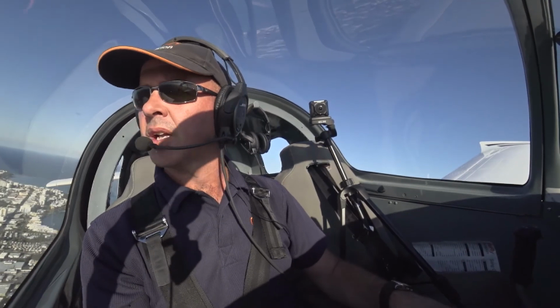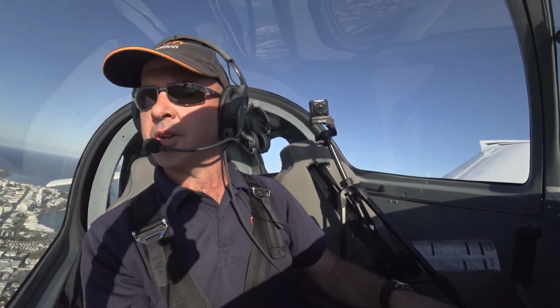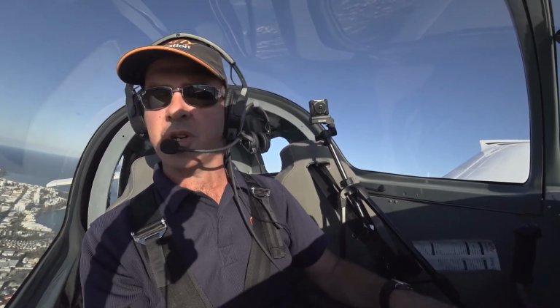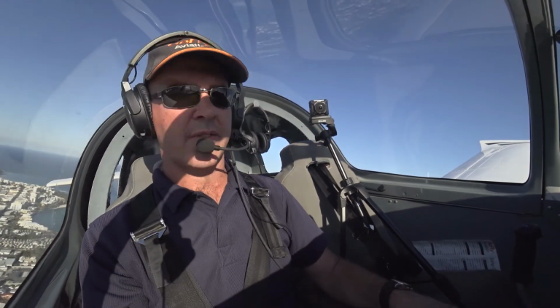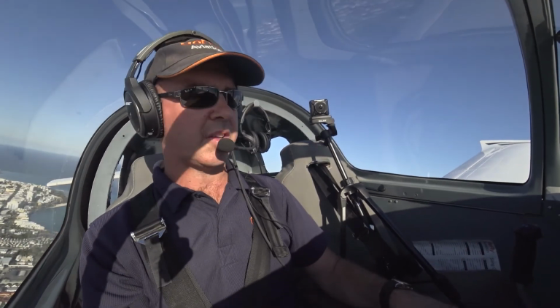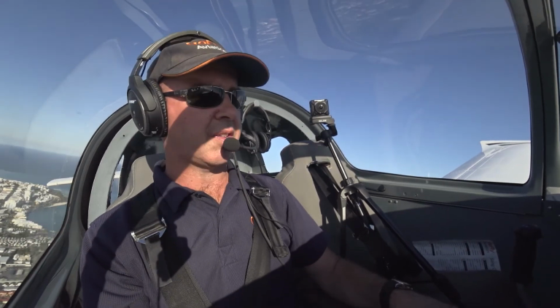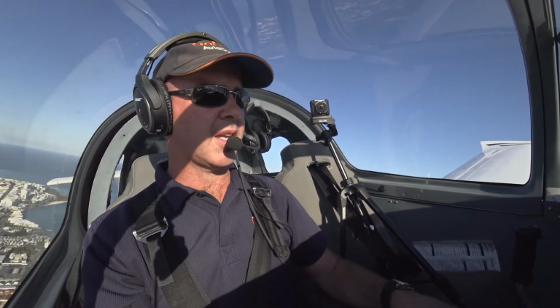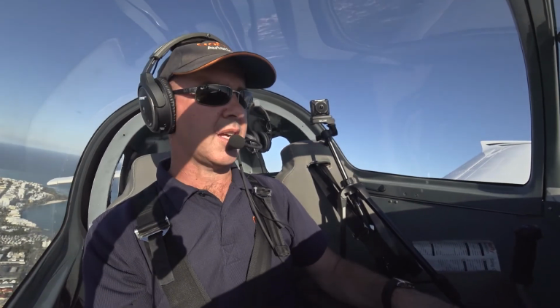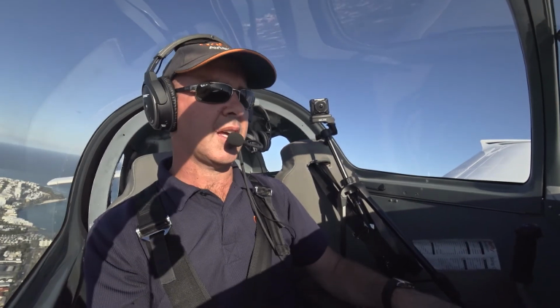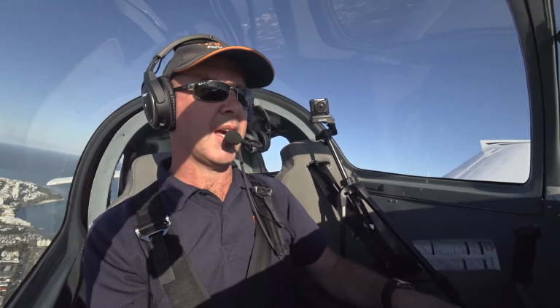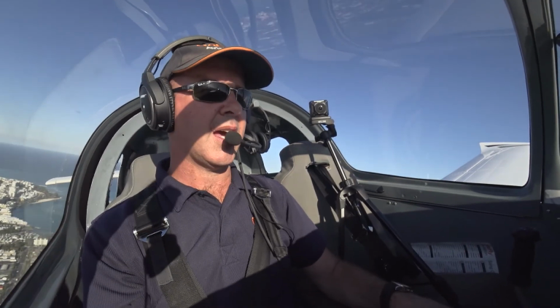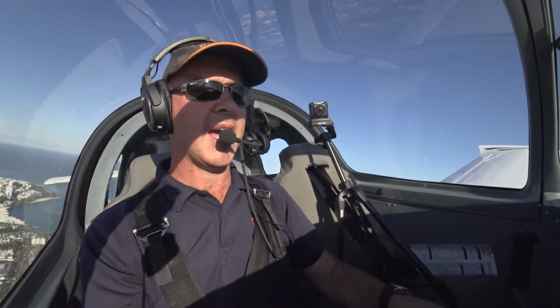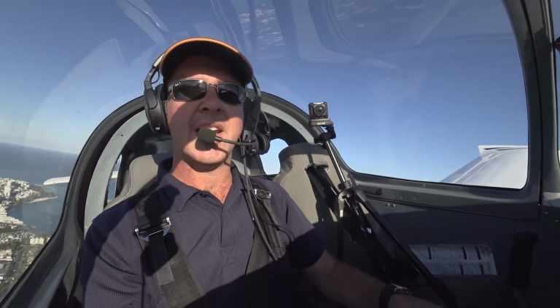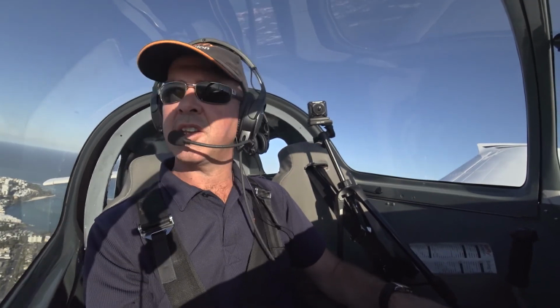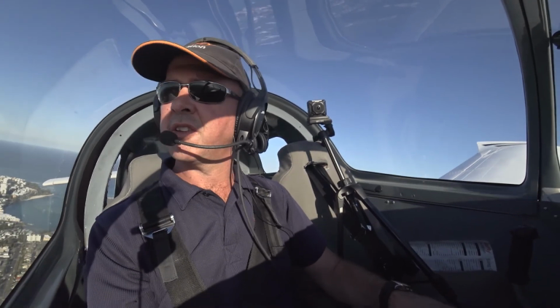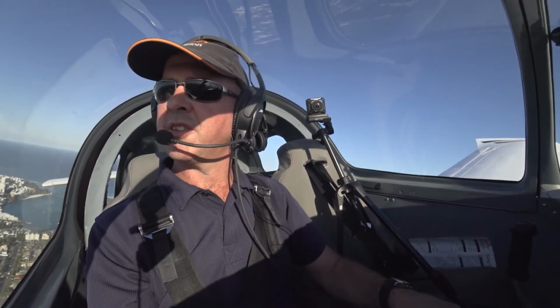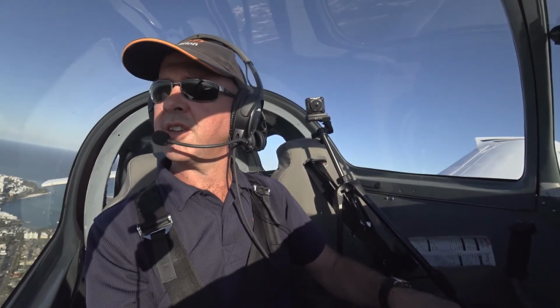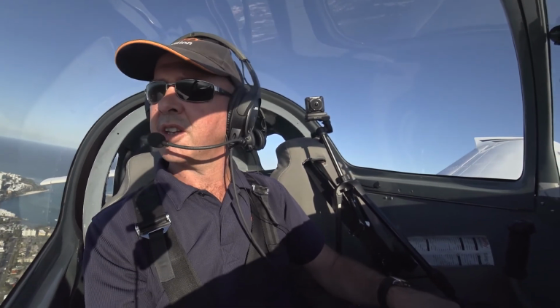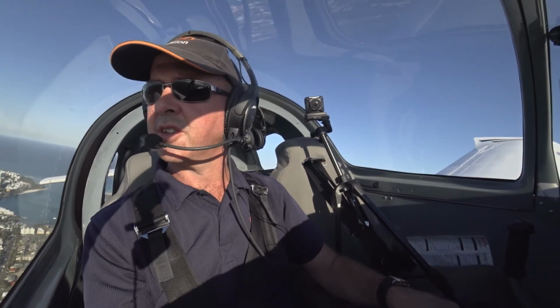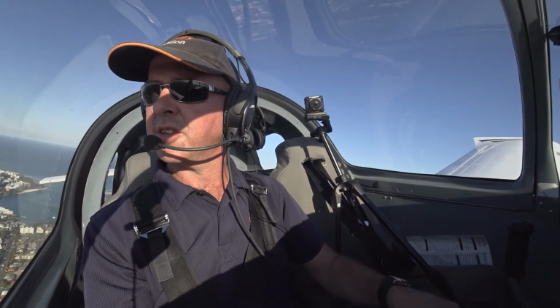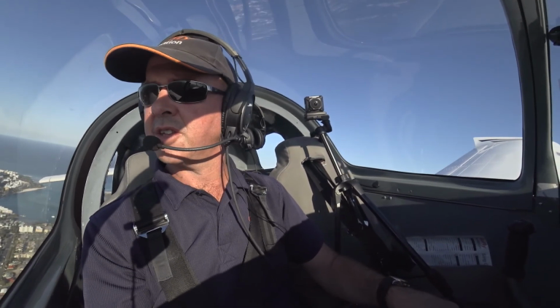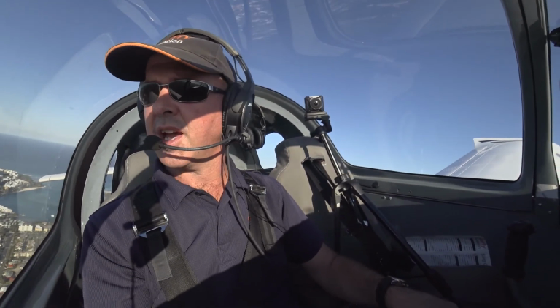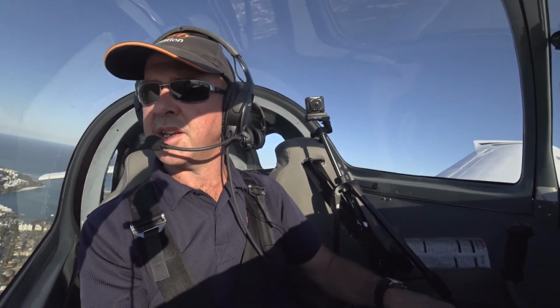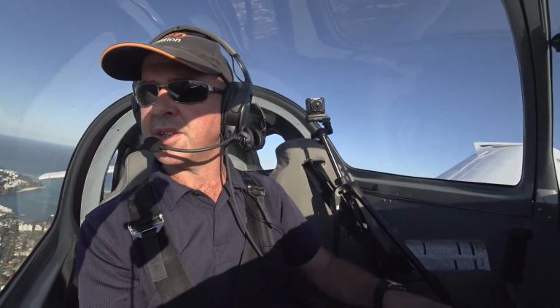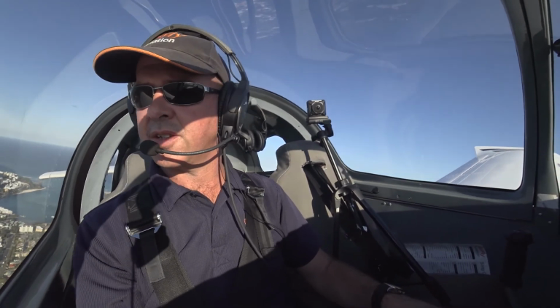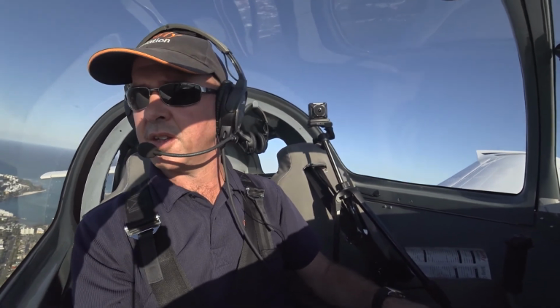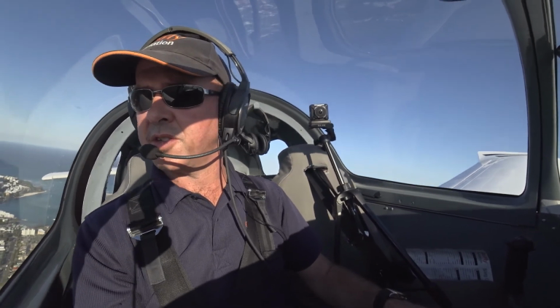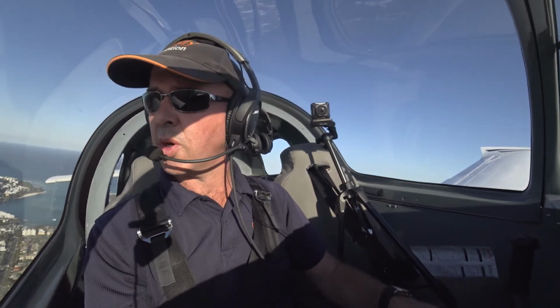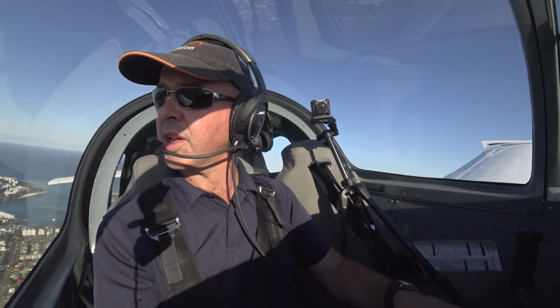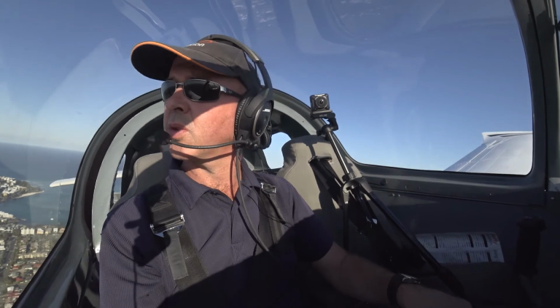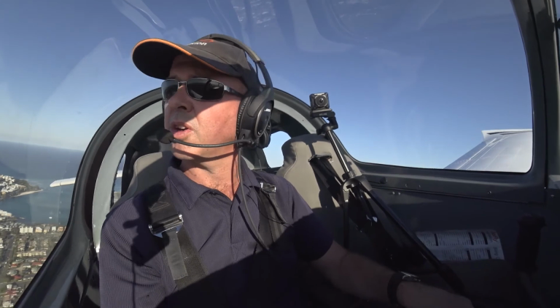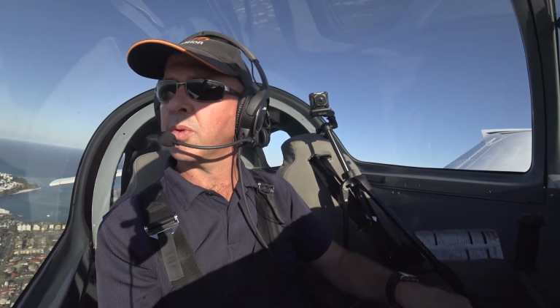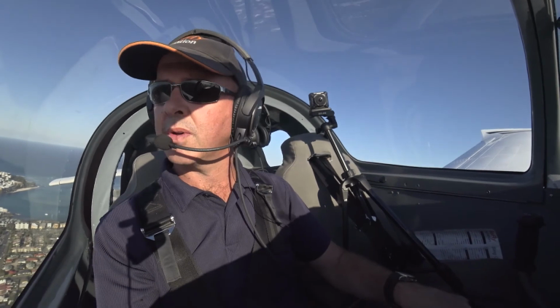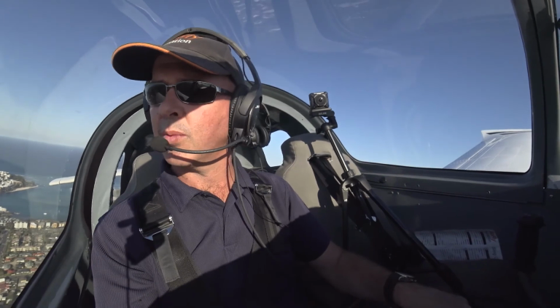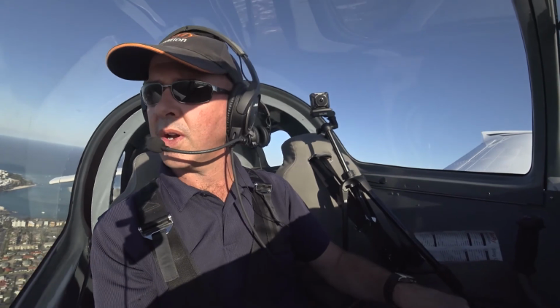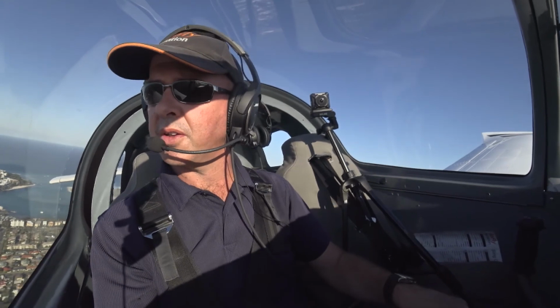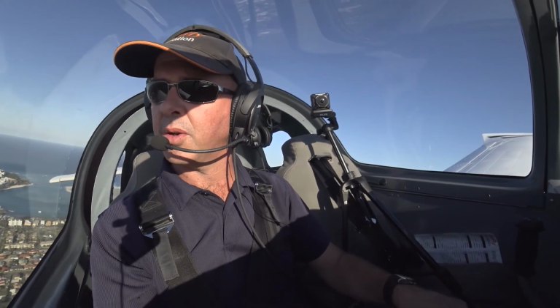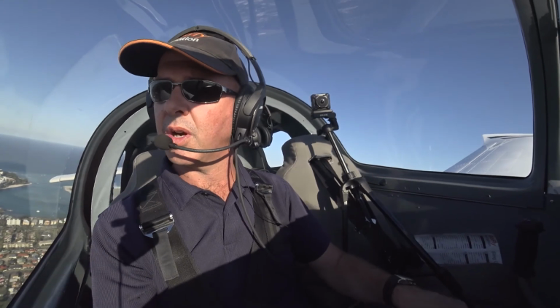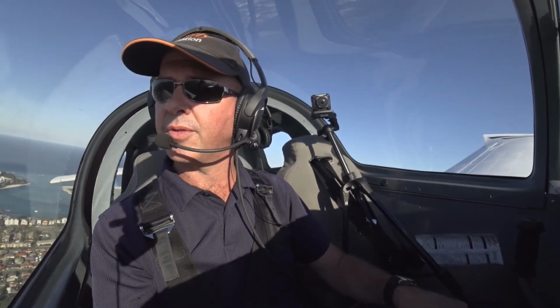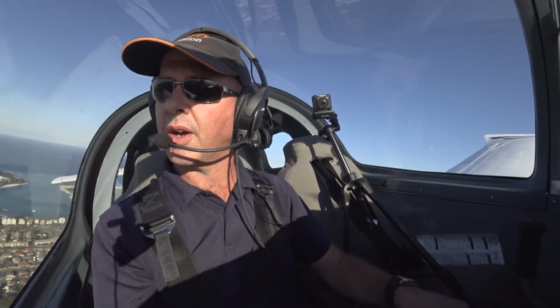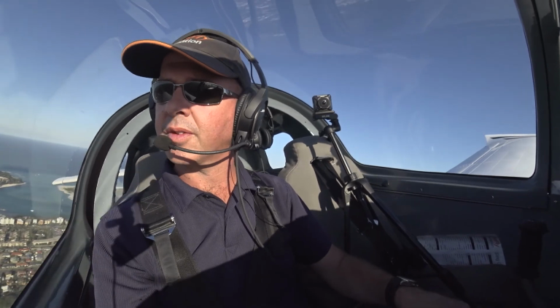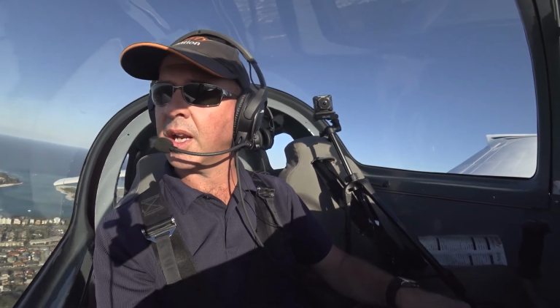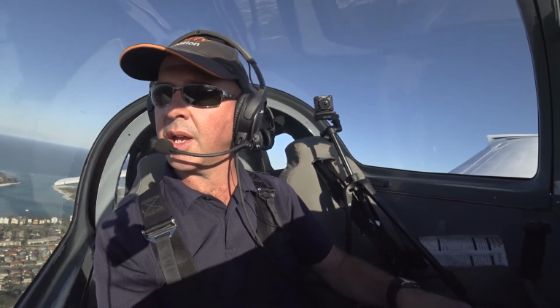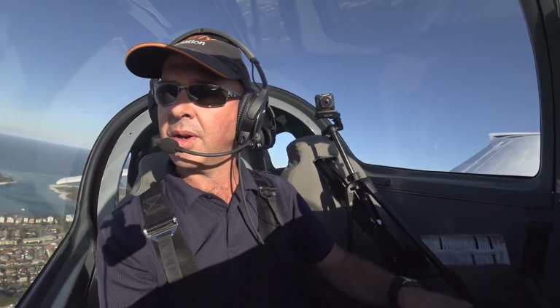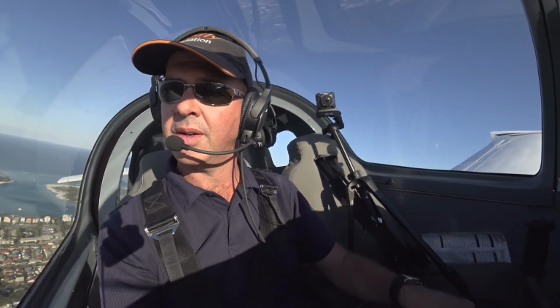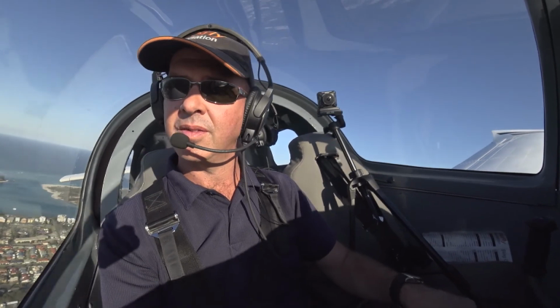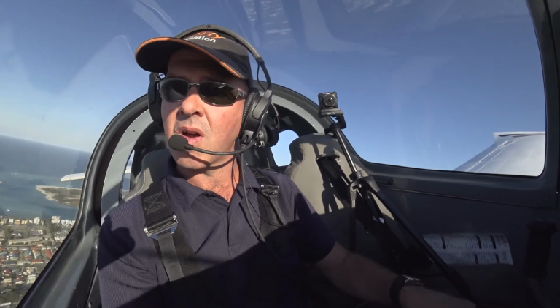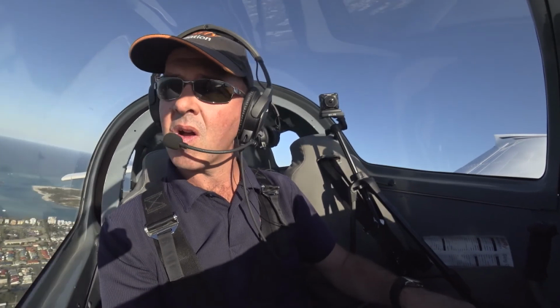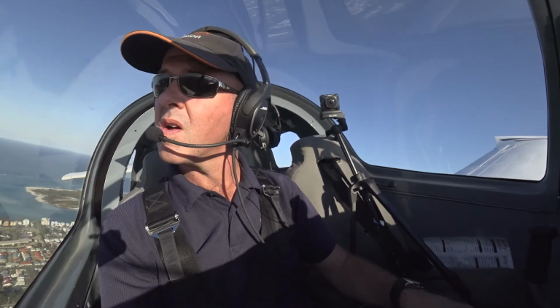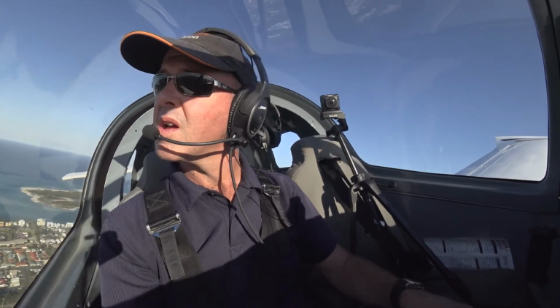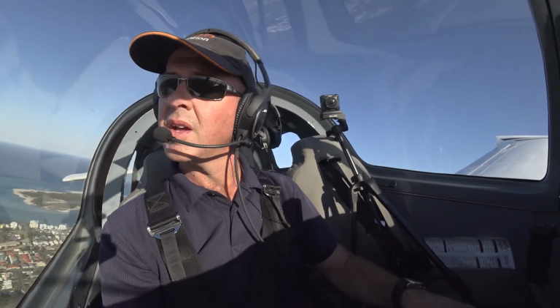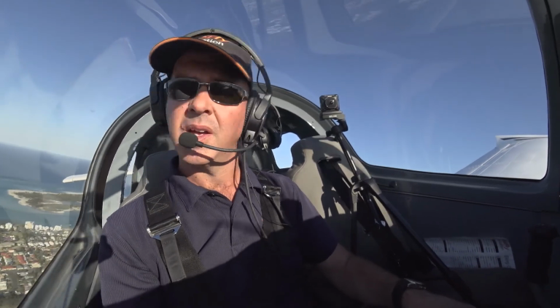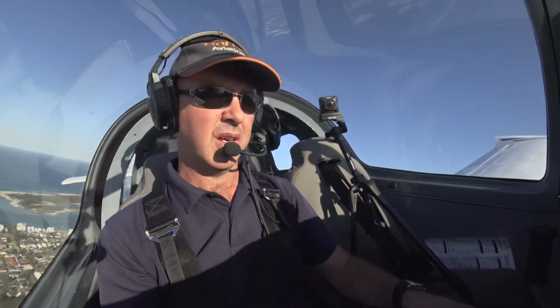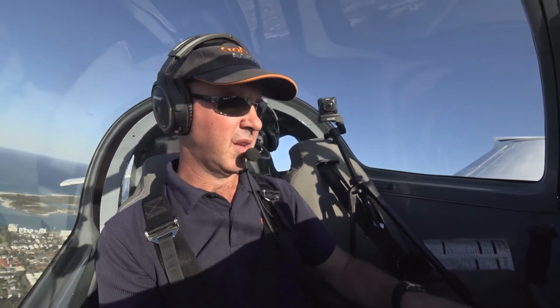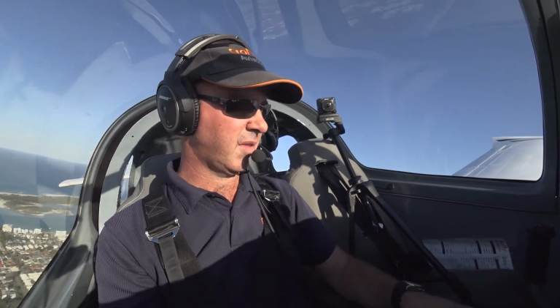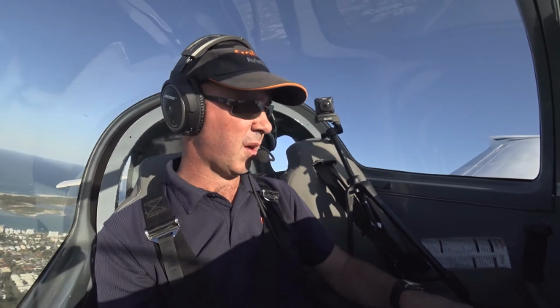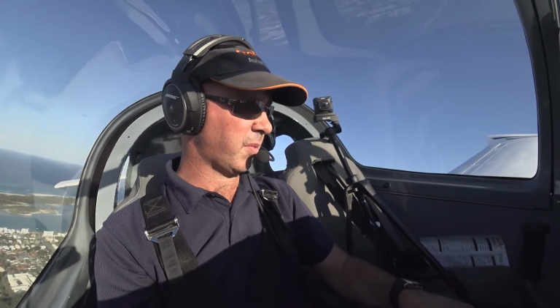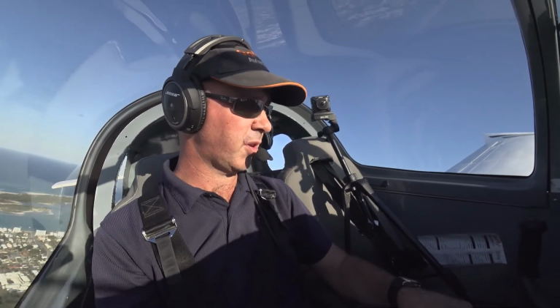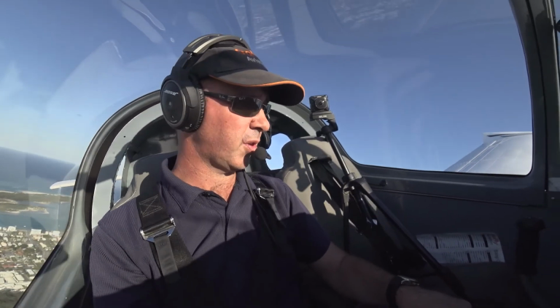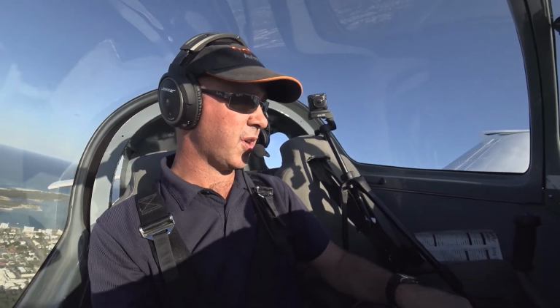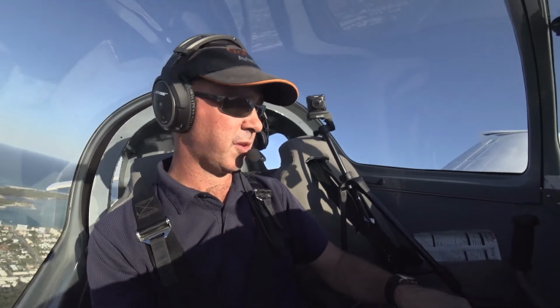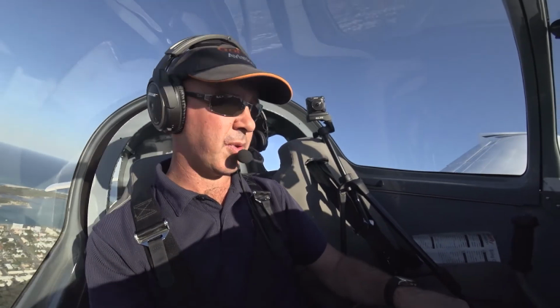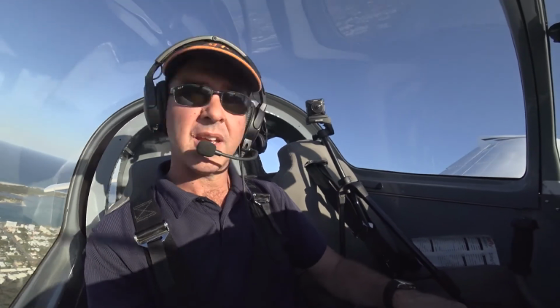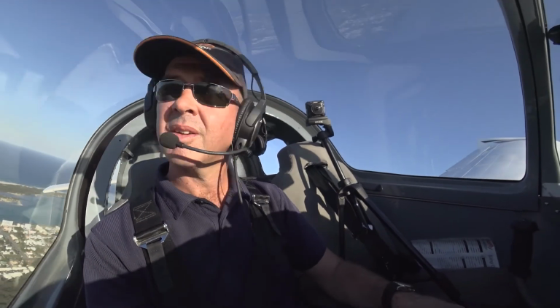Caloundra traffic, Sling 868, joining crosswind runway 05, Caloundra. I'm still transmitting.